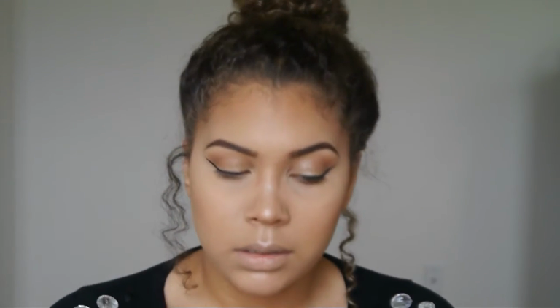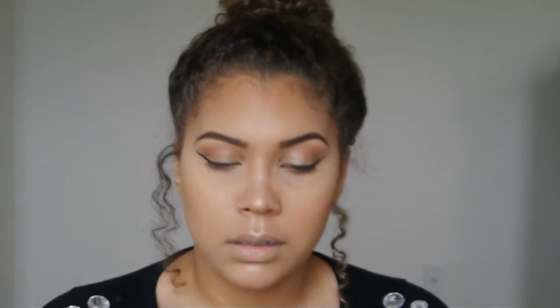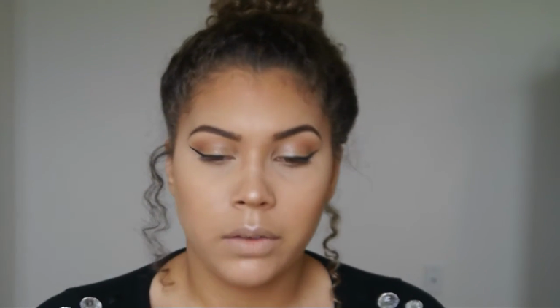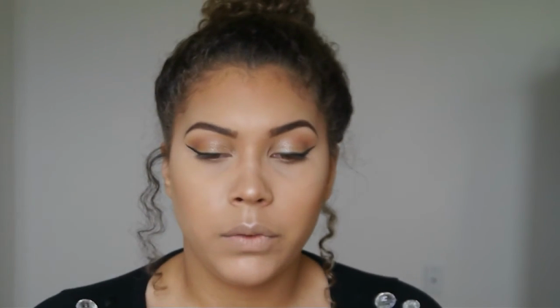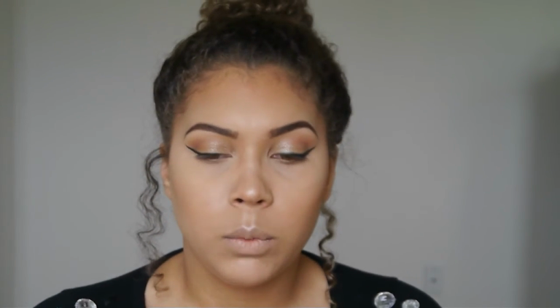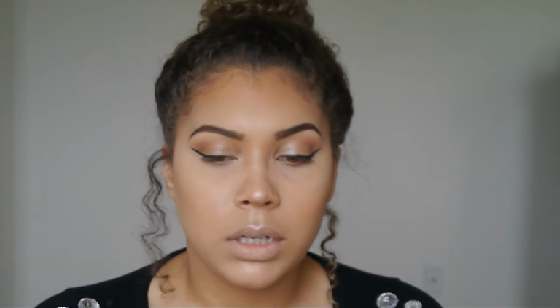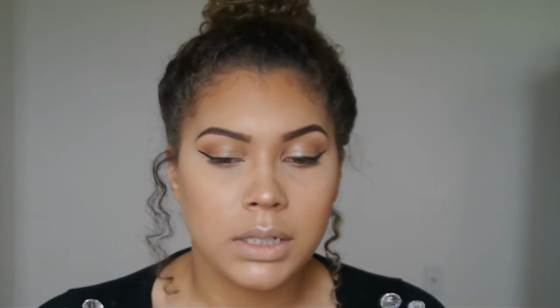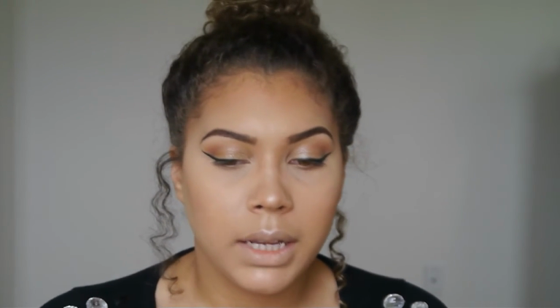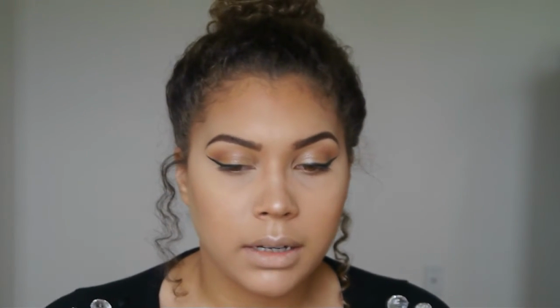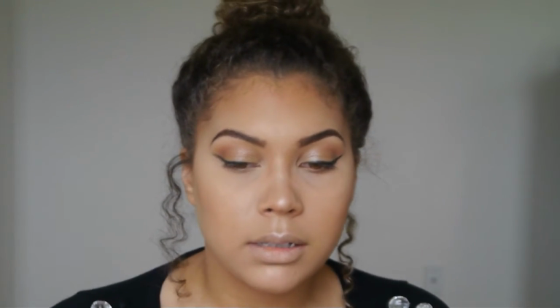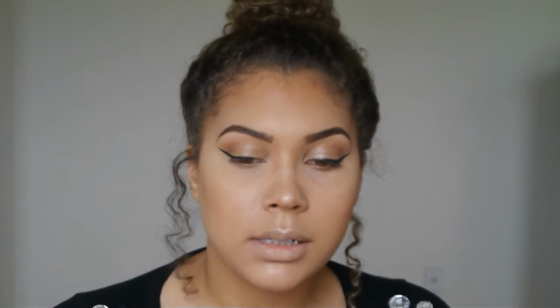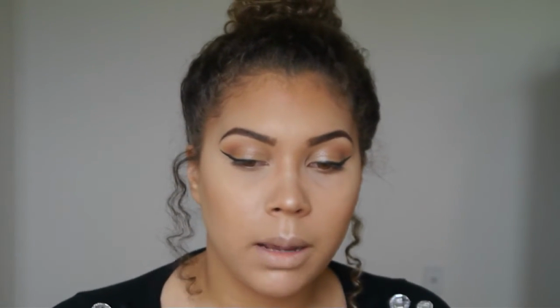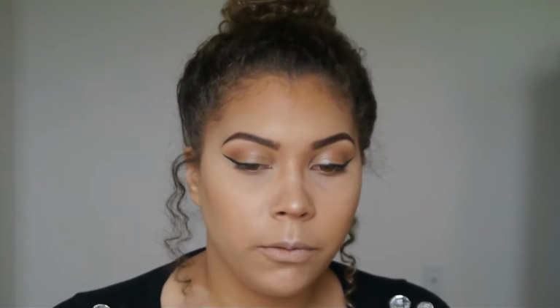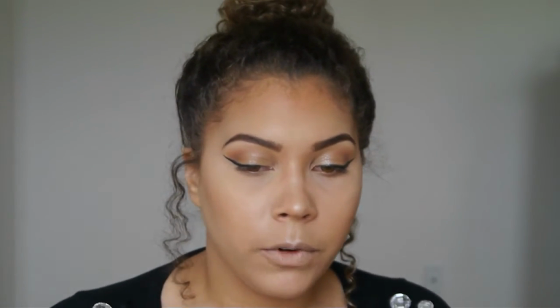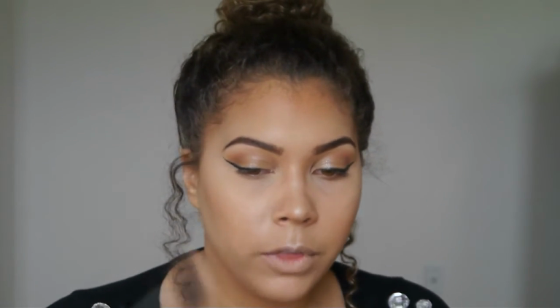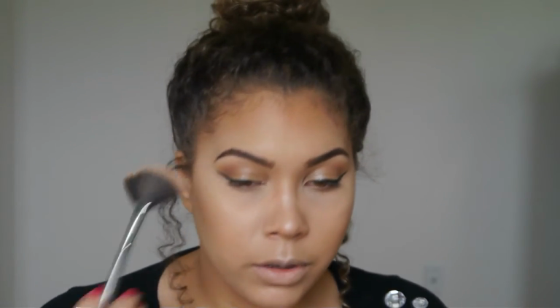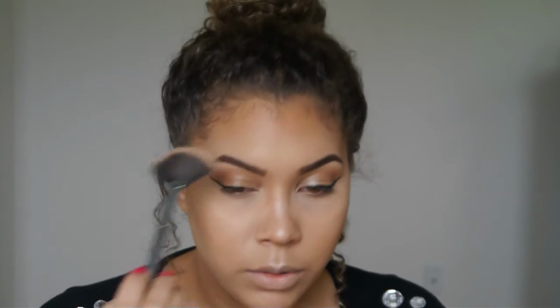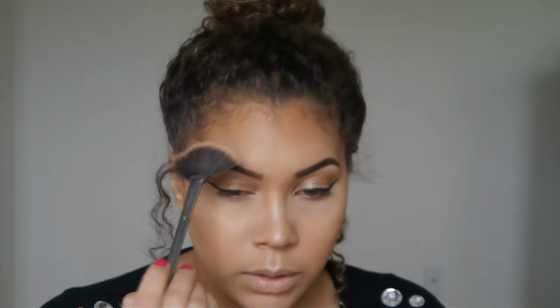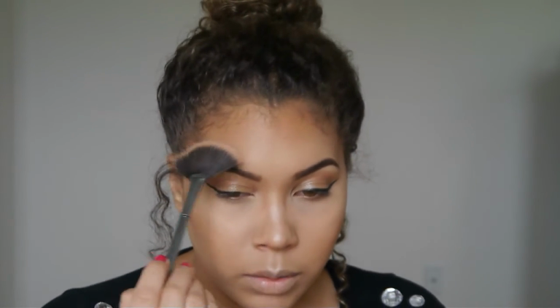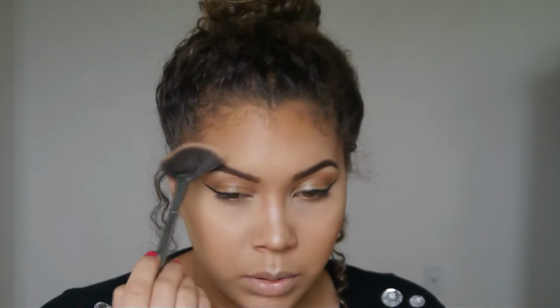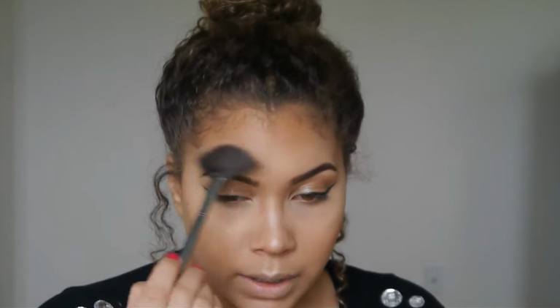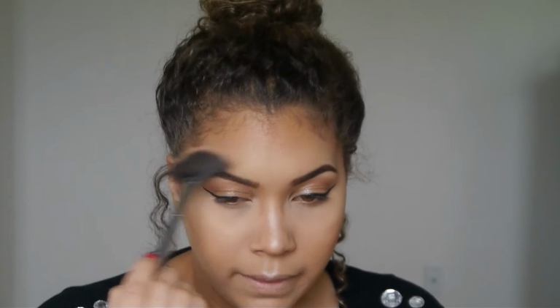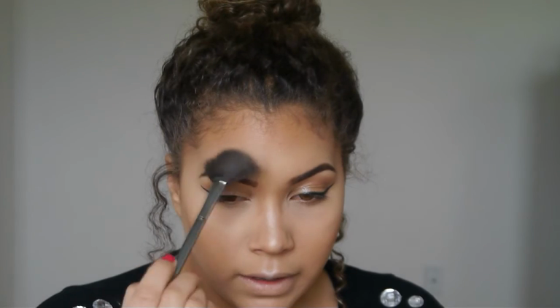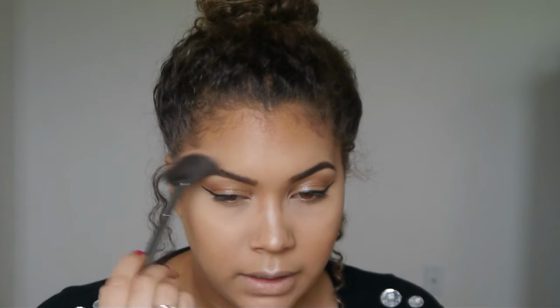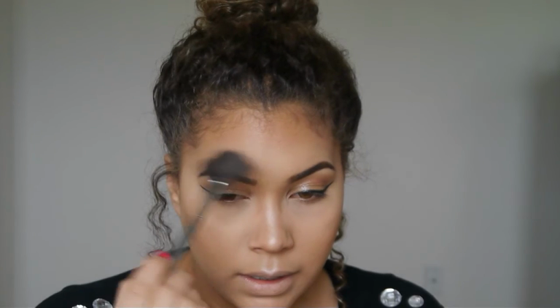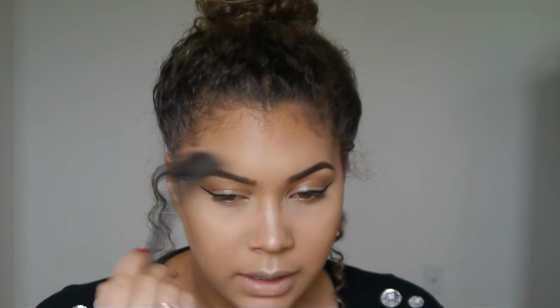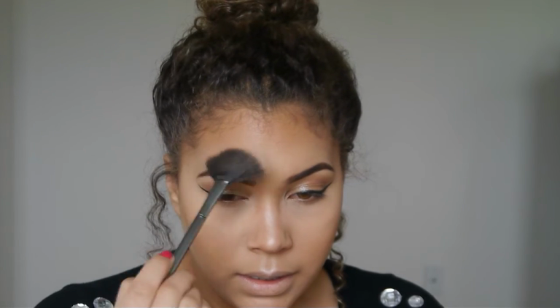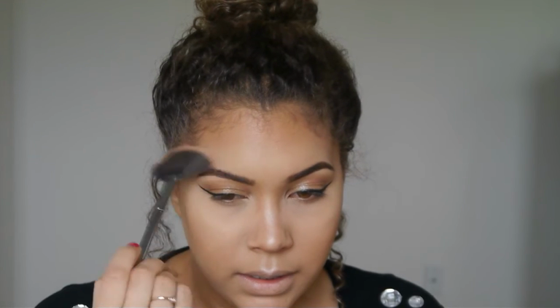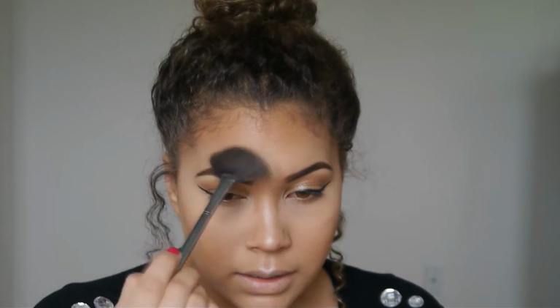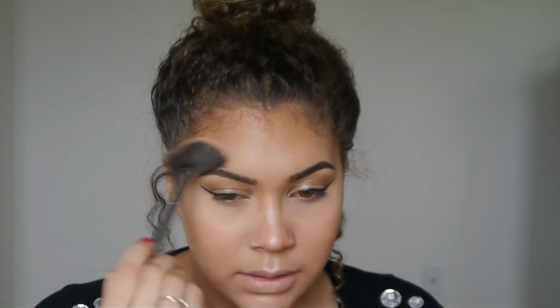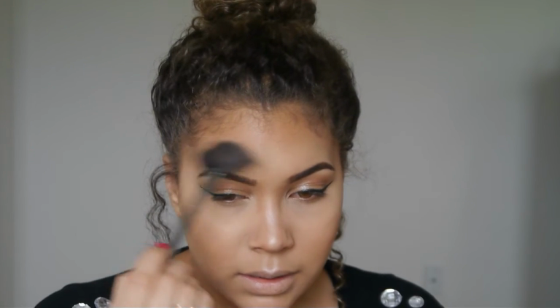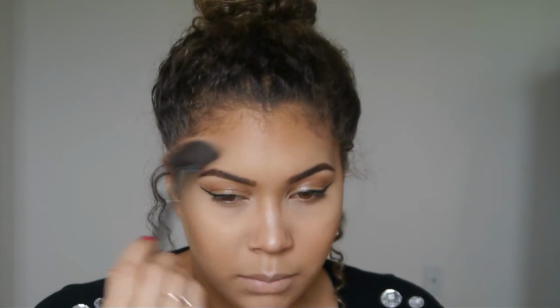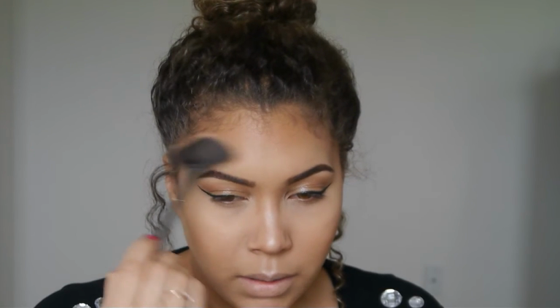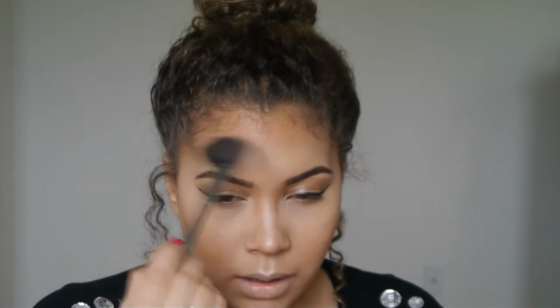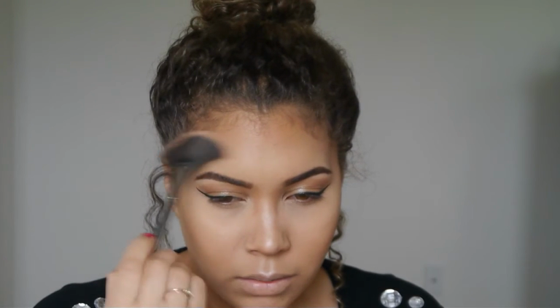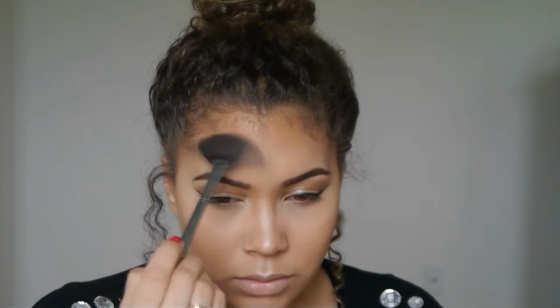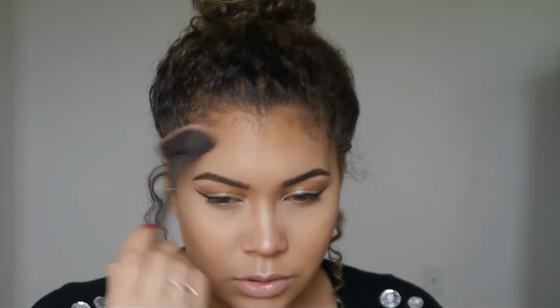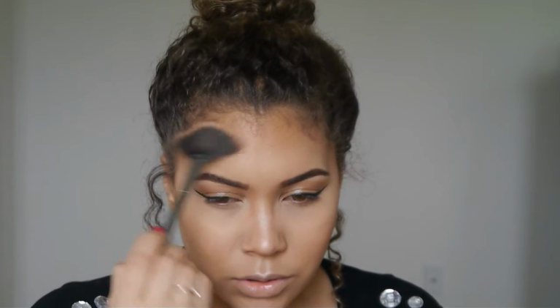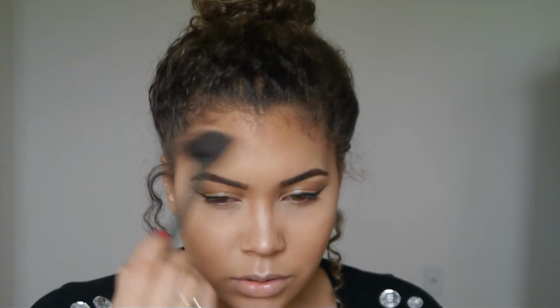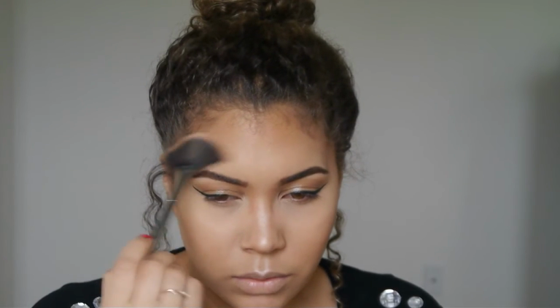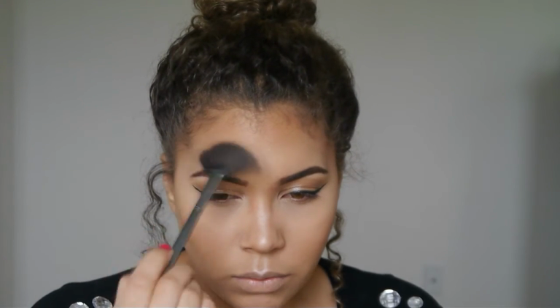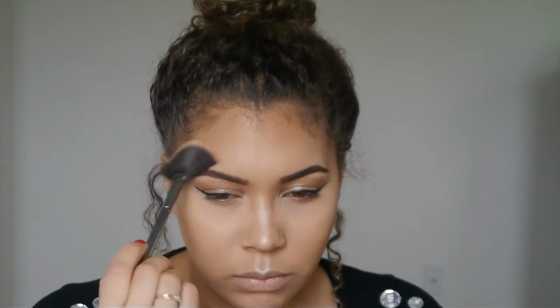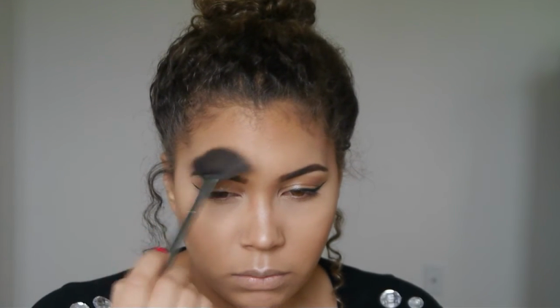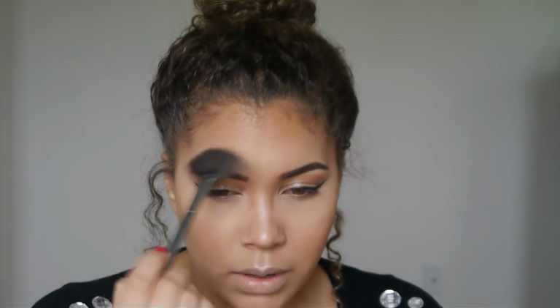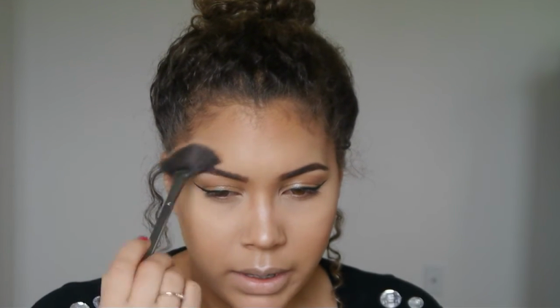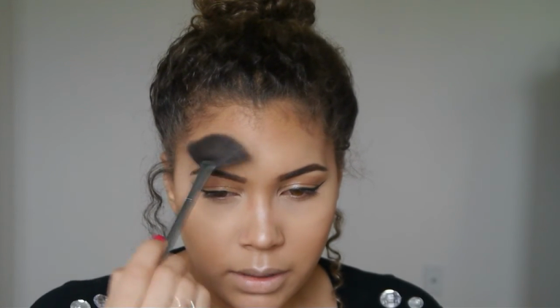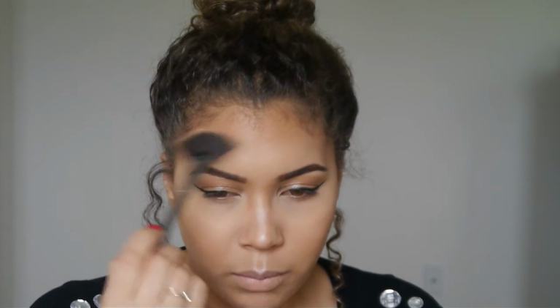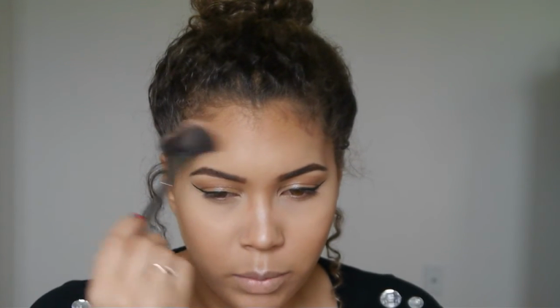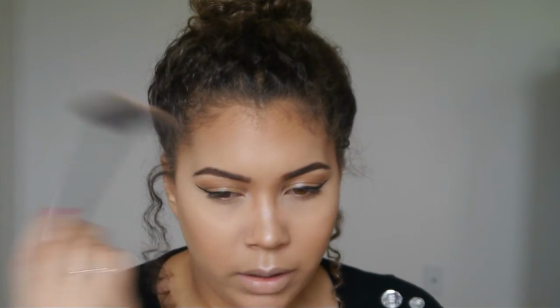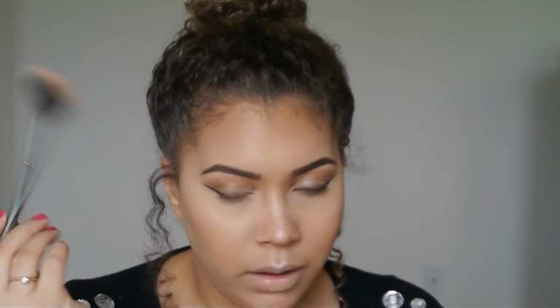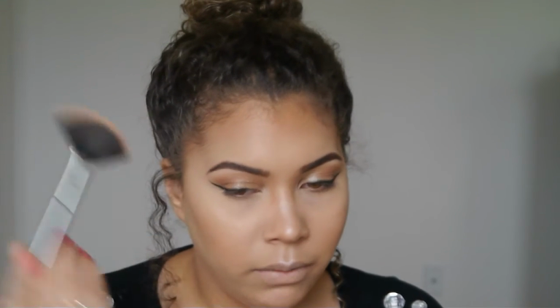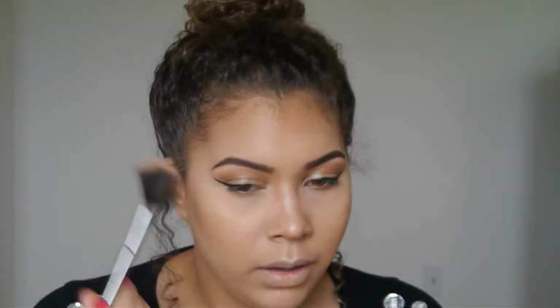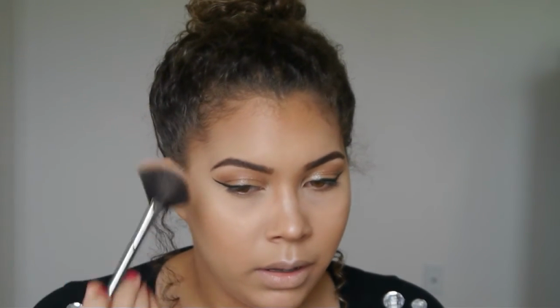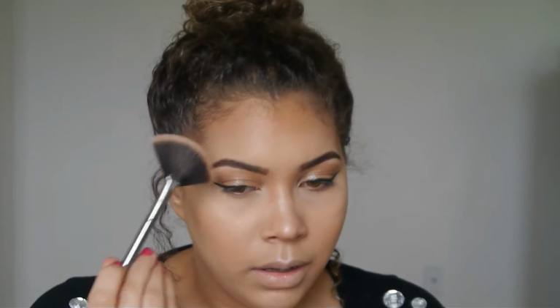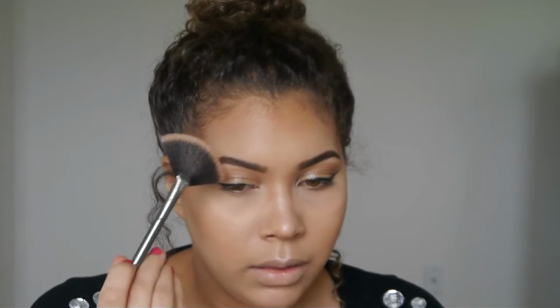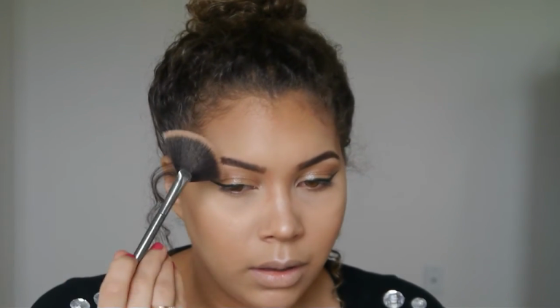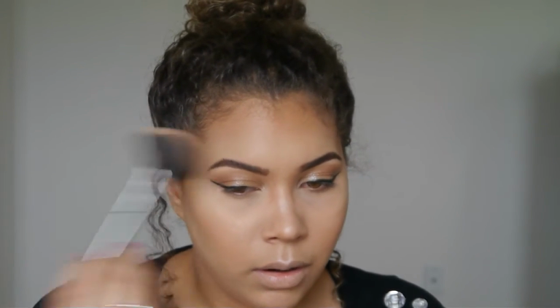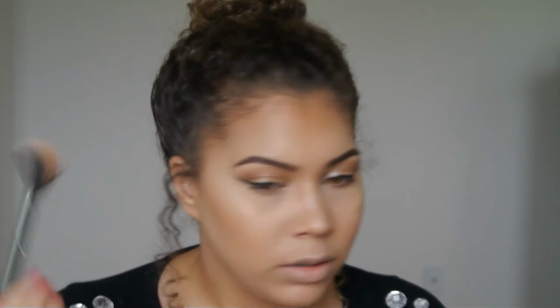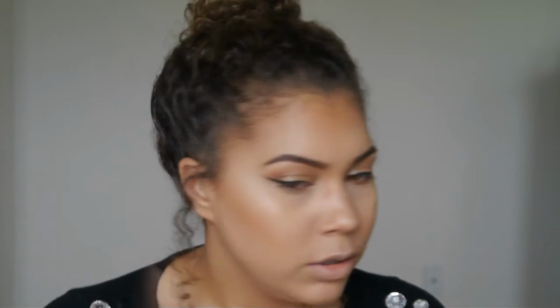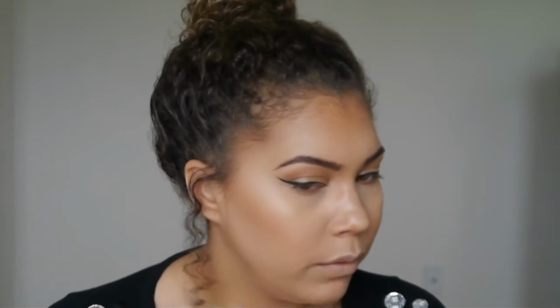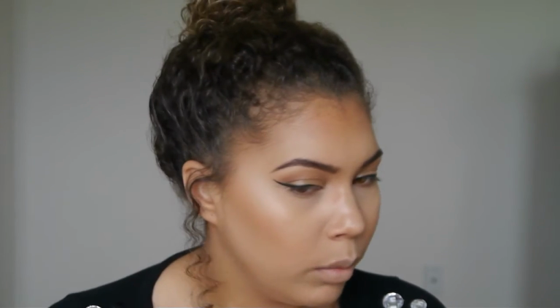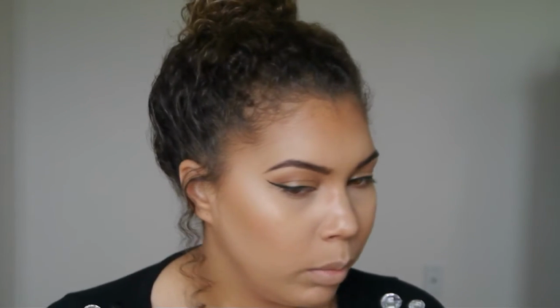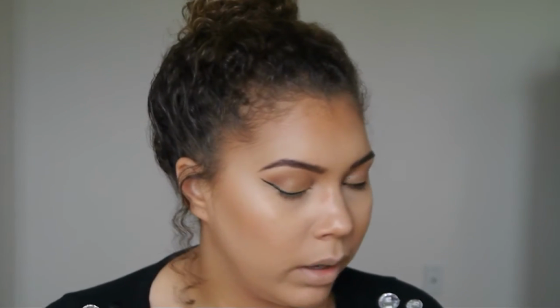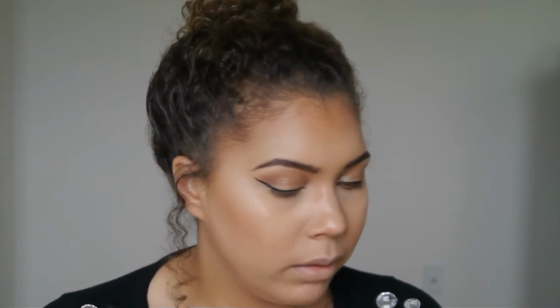If you want to take it a step further, you could apply the tiniest amount of highlighter right above the arch of your brow.